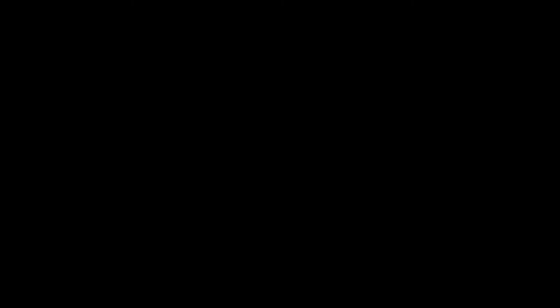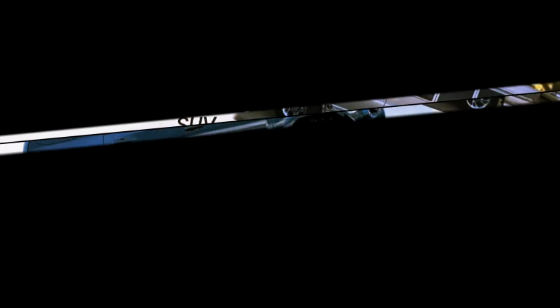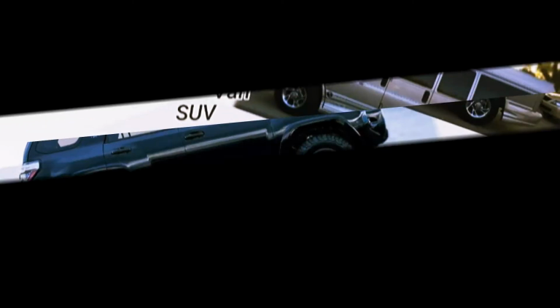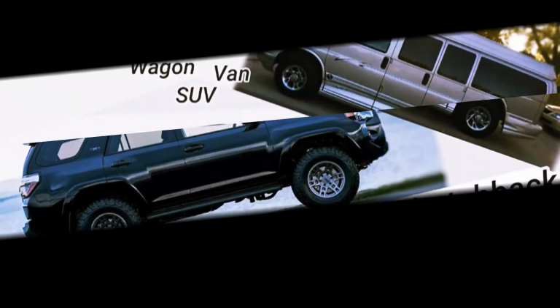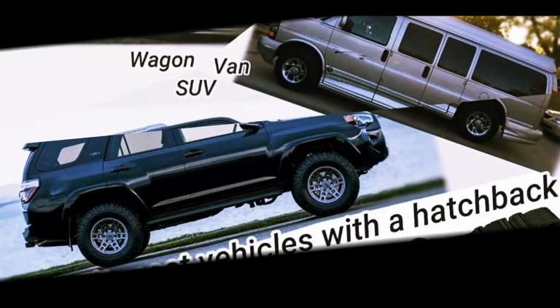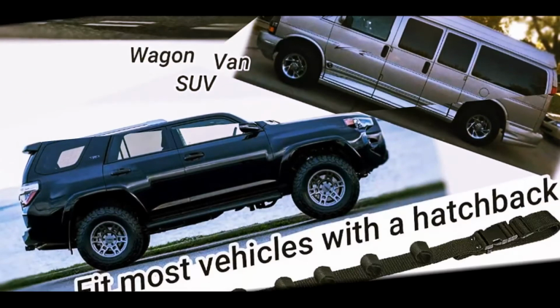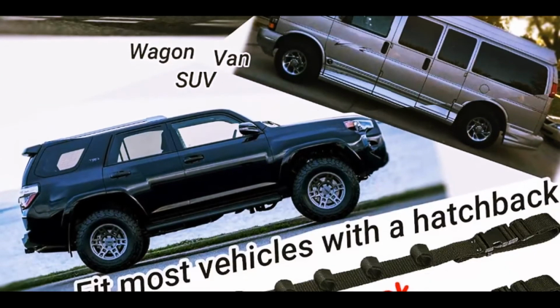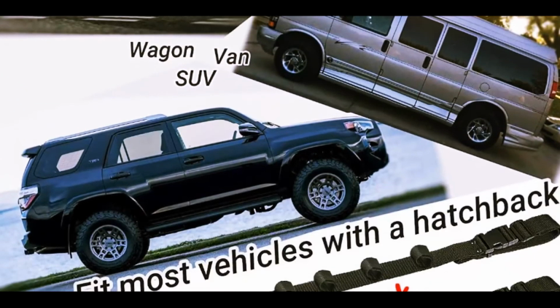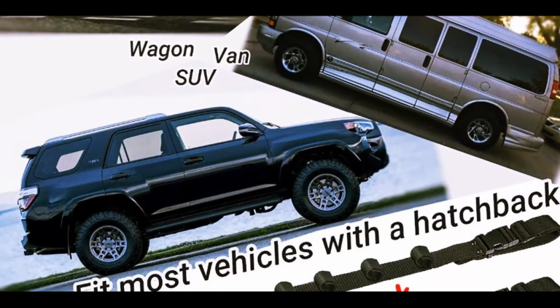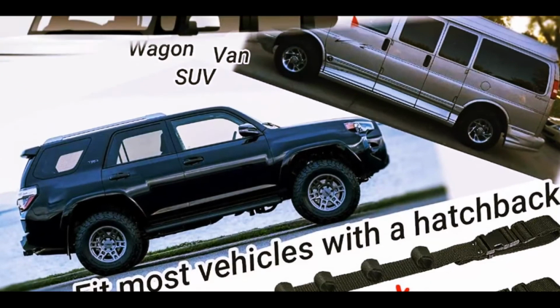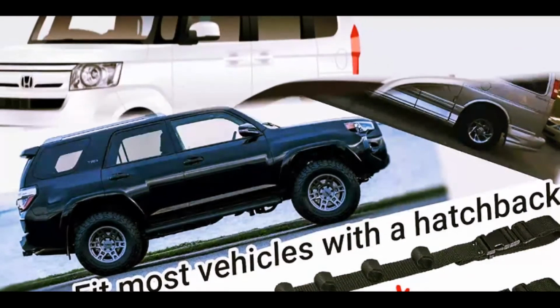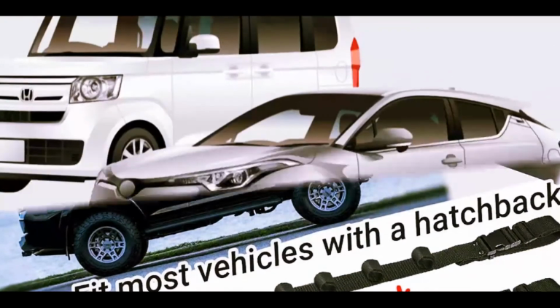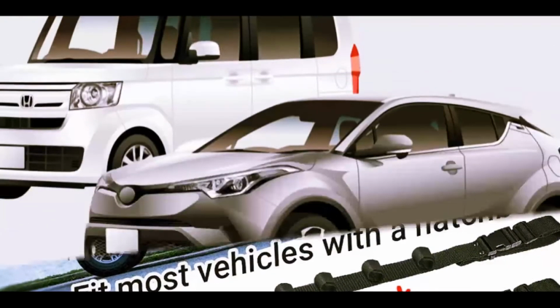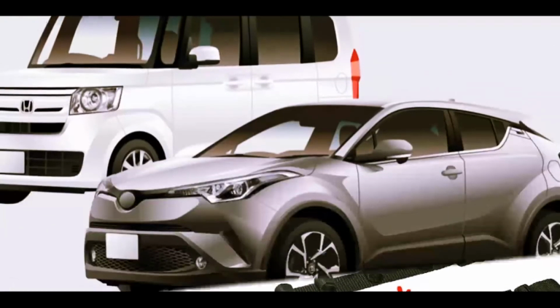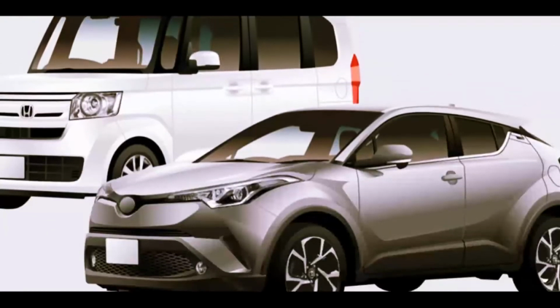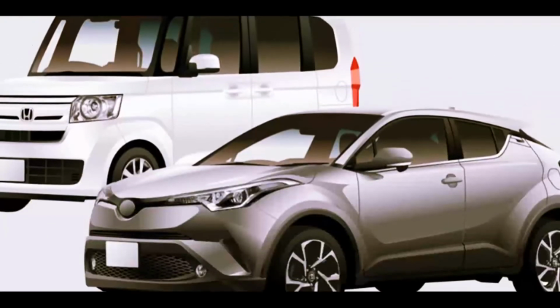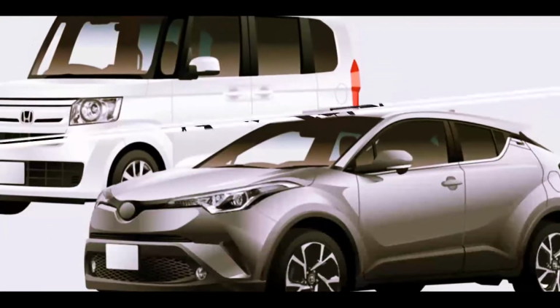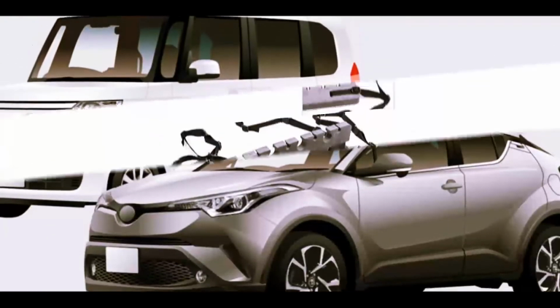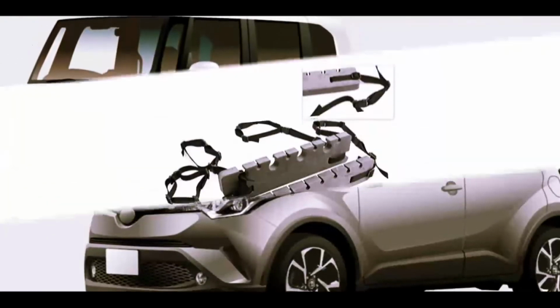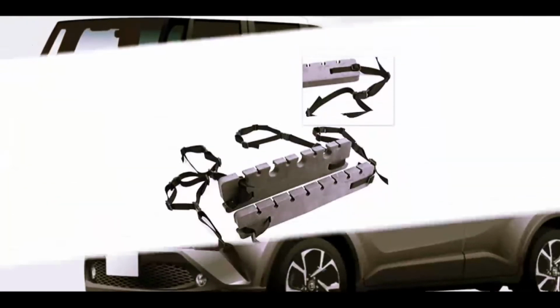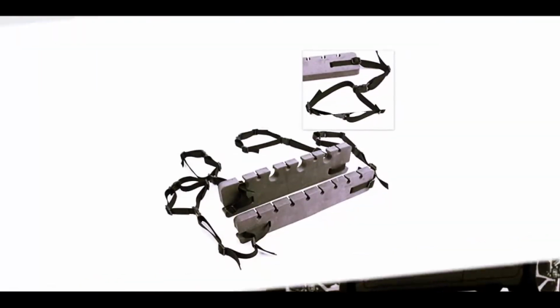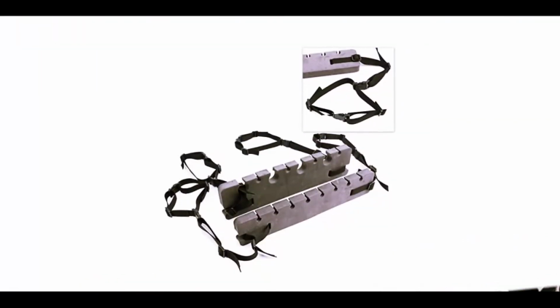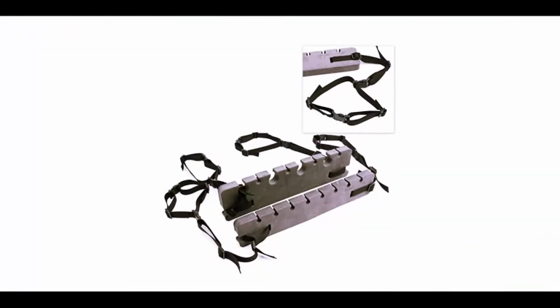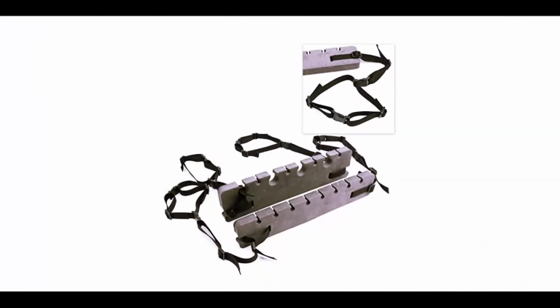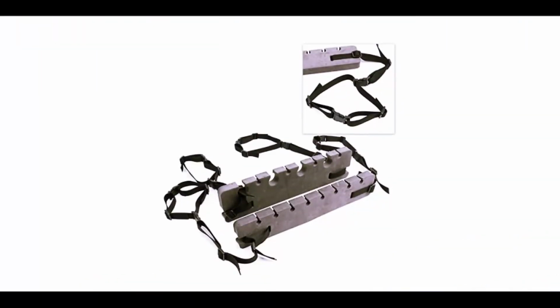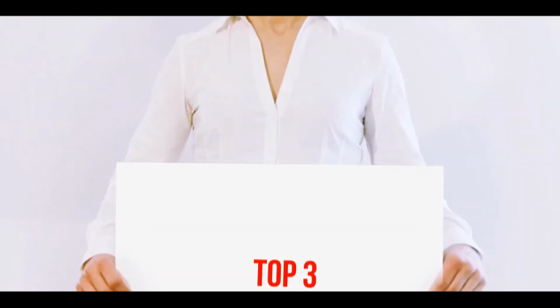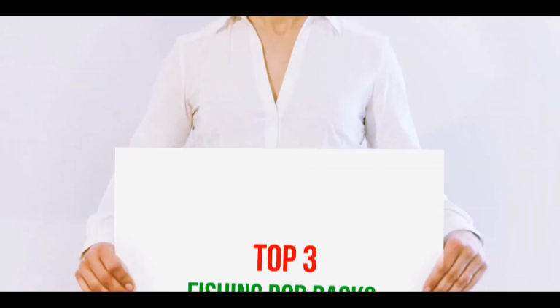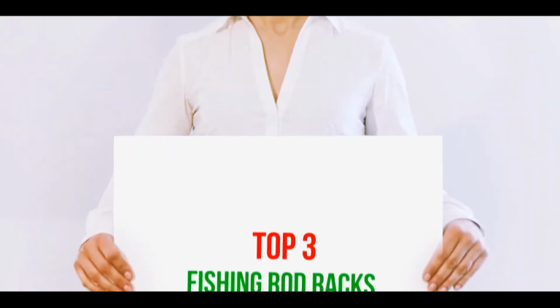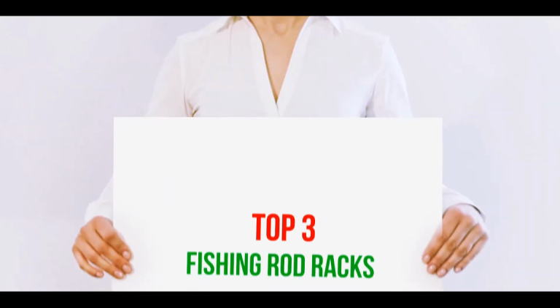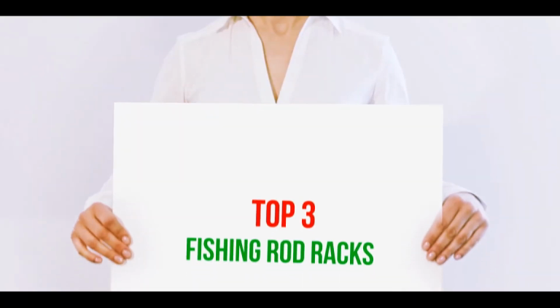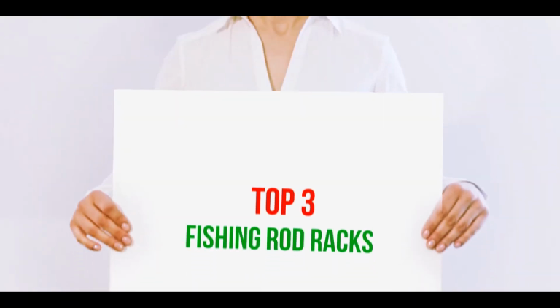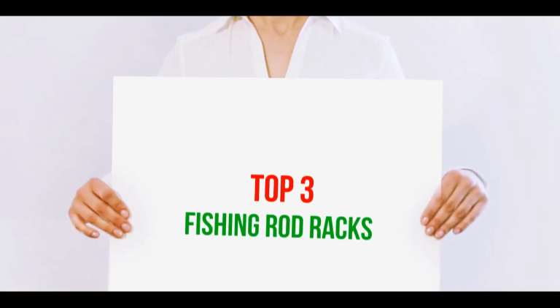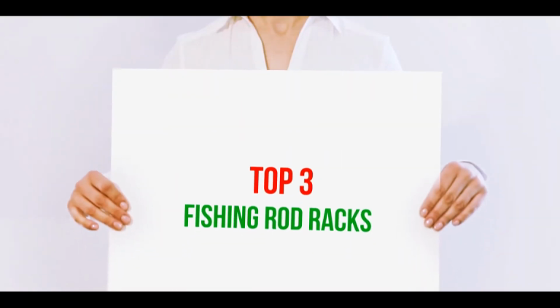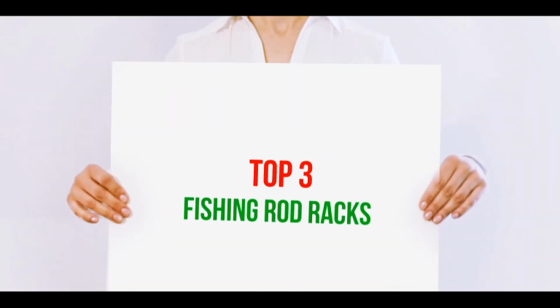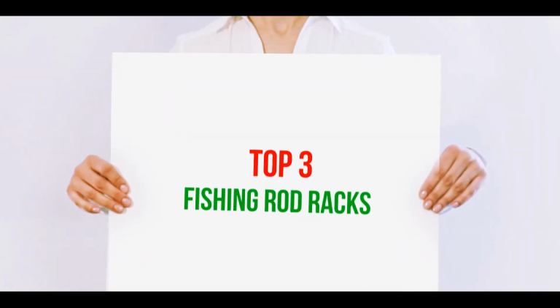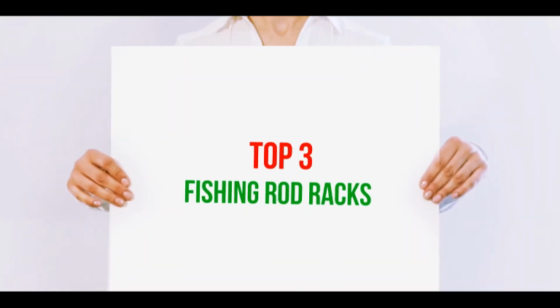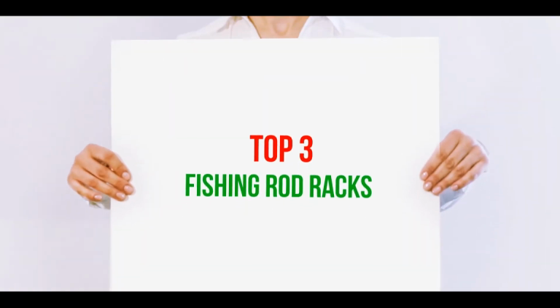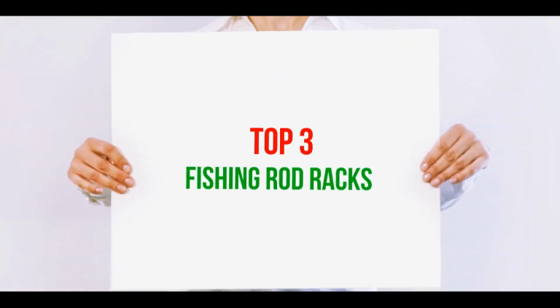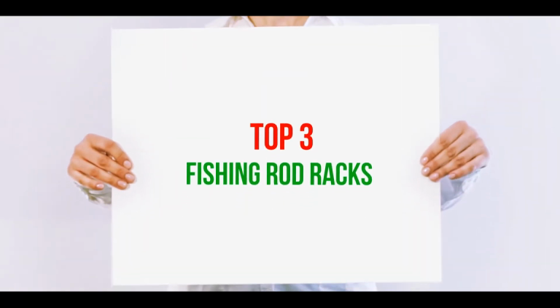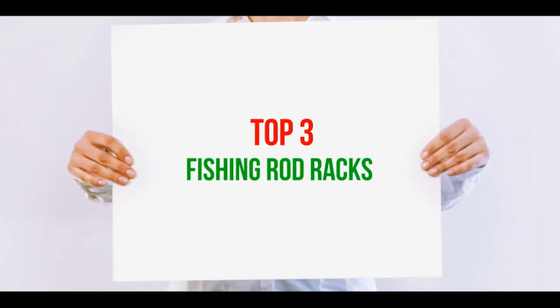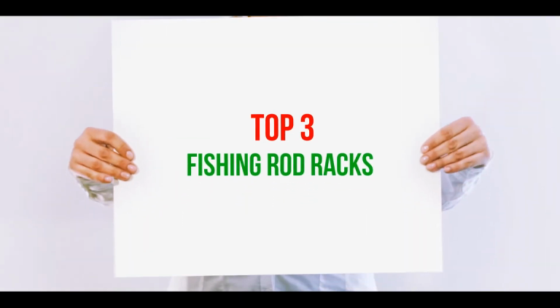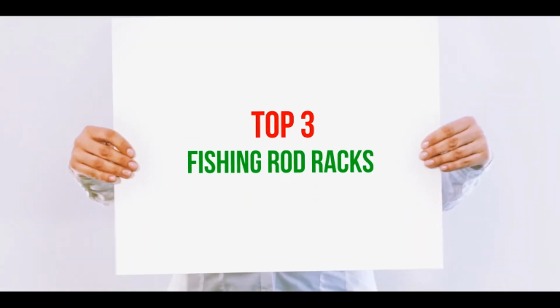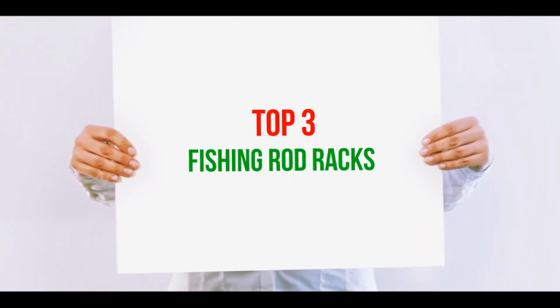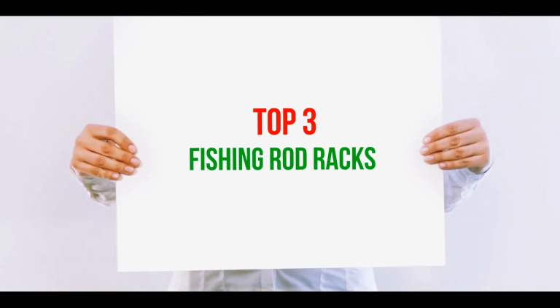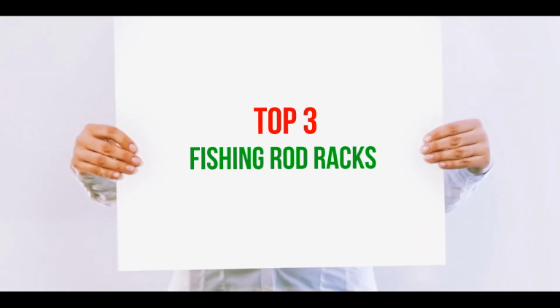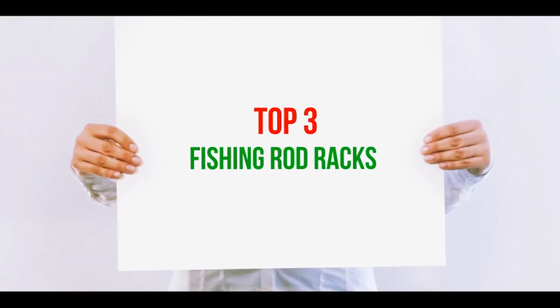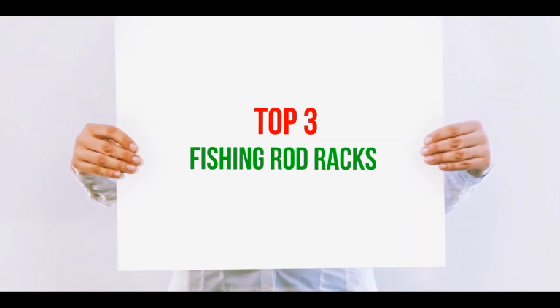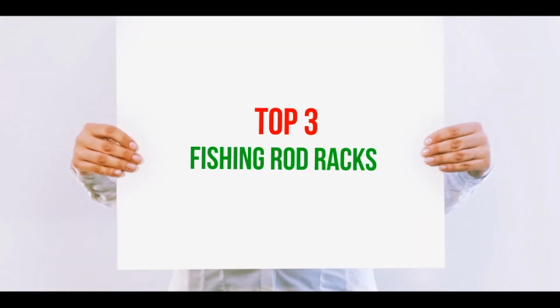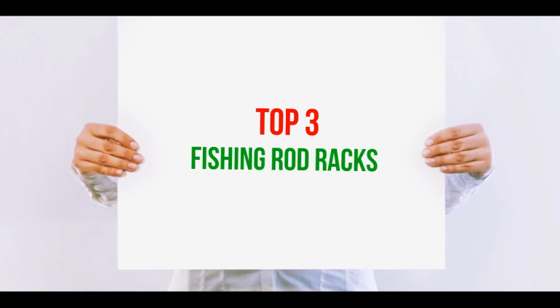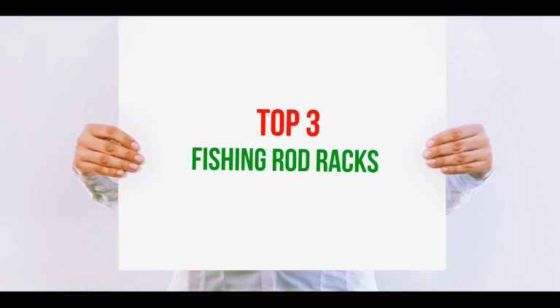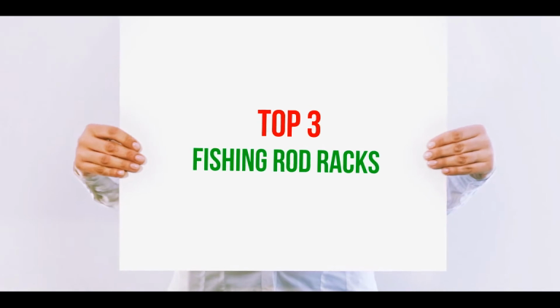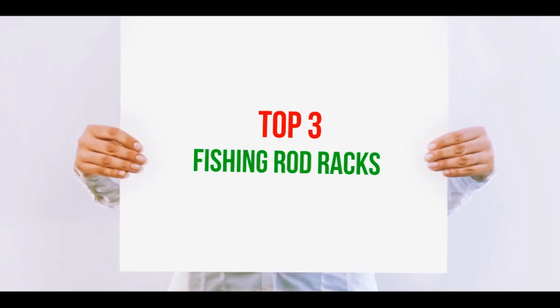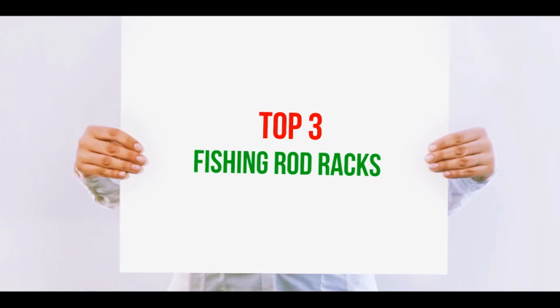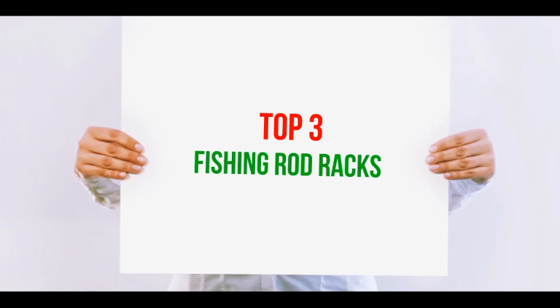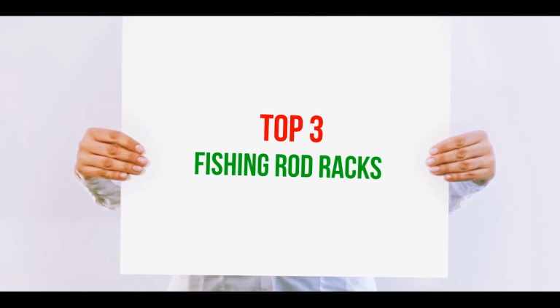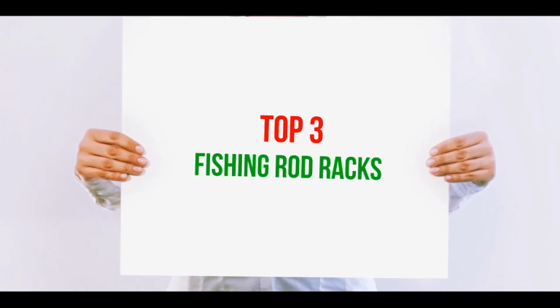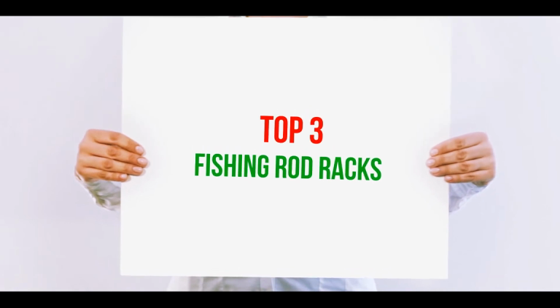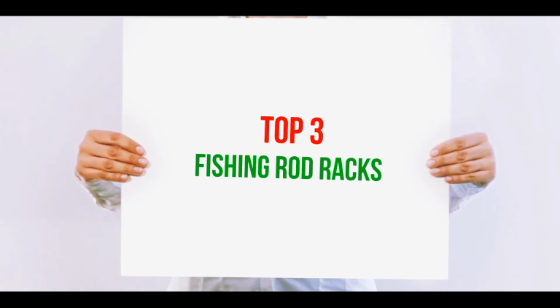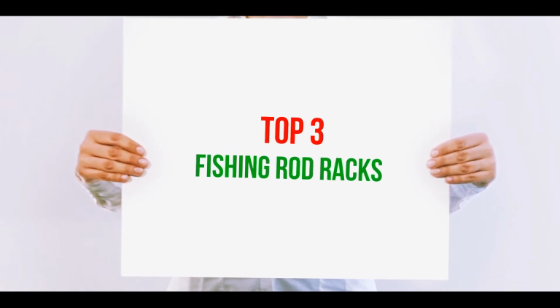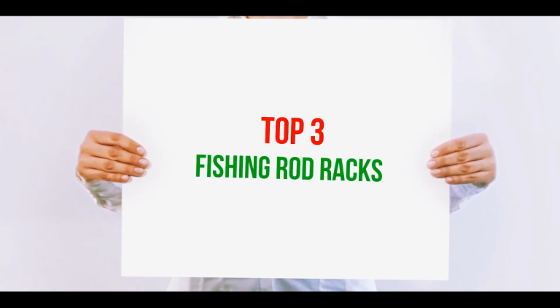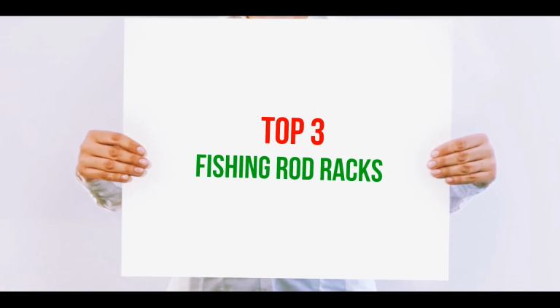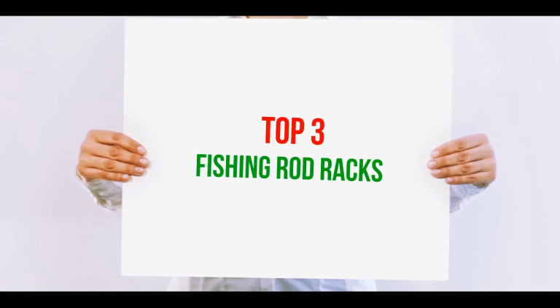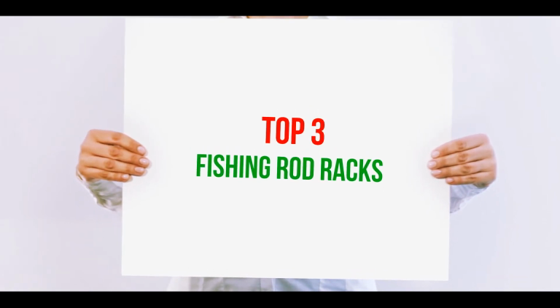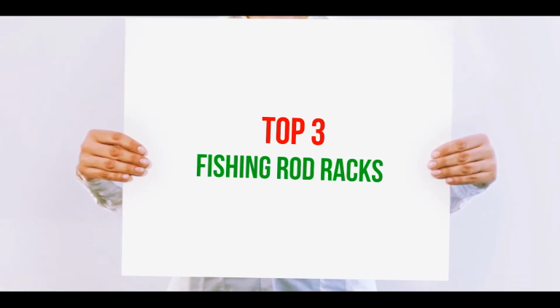Hi guys, welcome back to my channel. In today's video, we're gonna check out the top three best fishing rod racks.